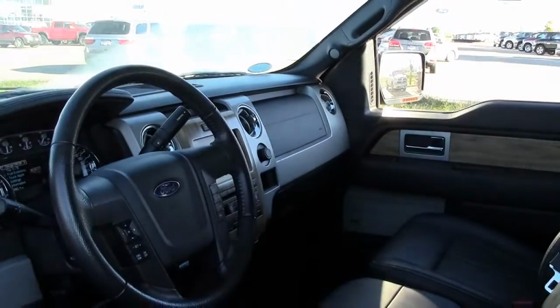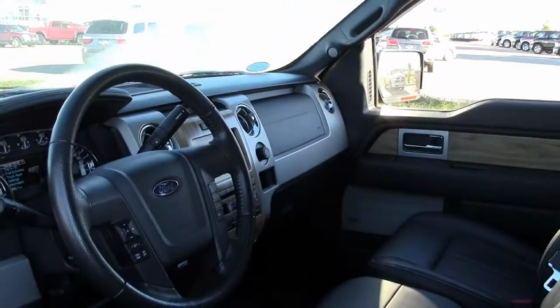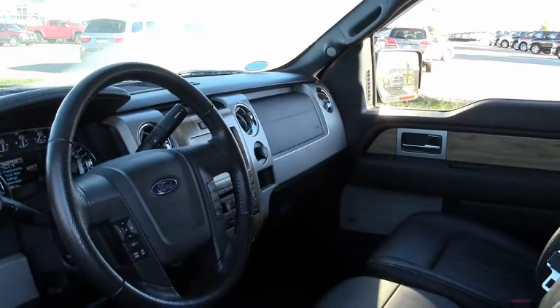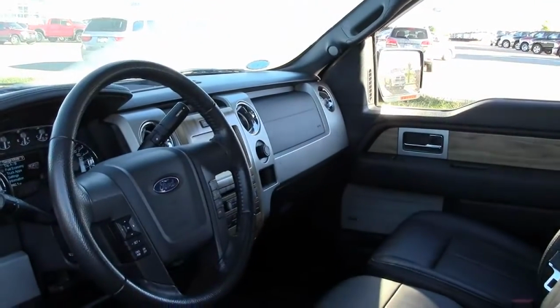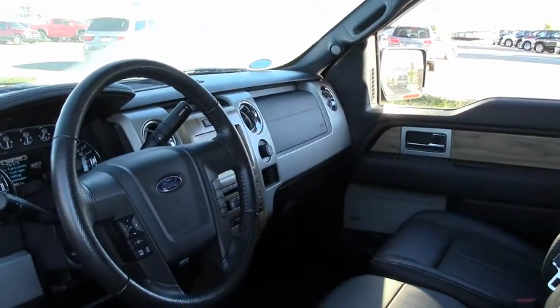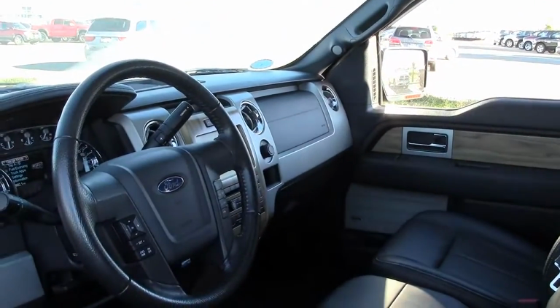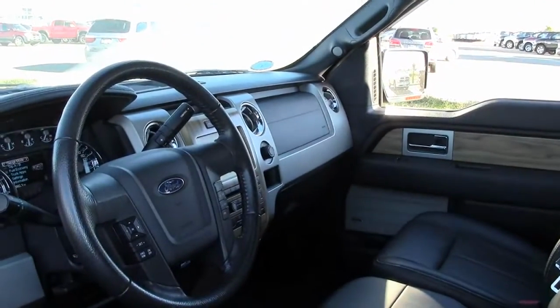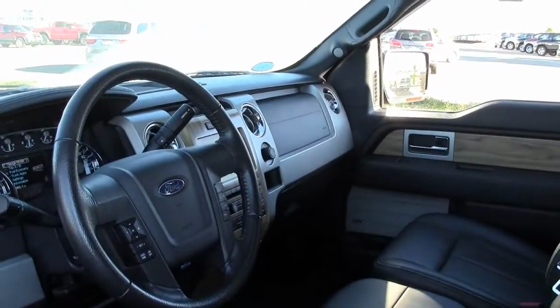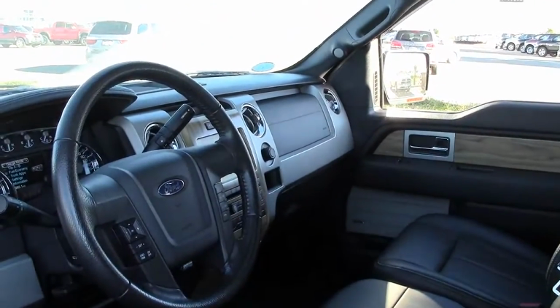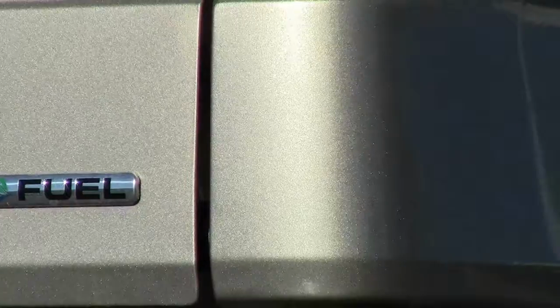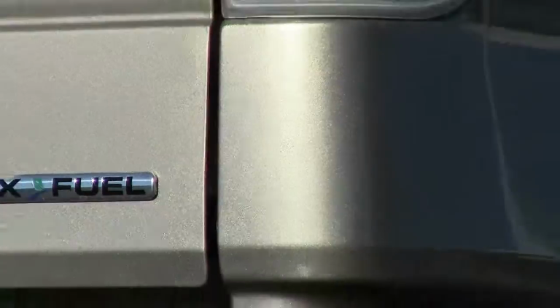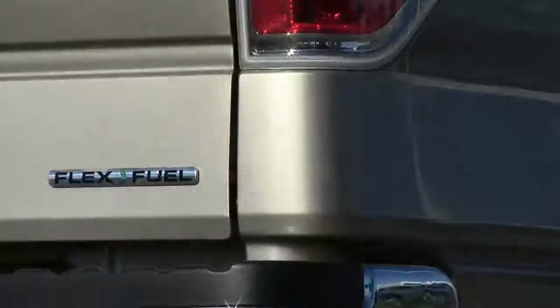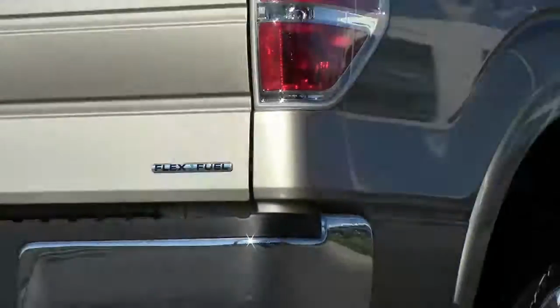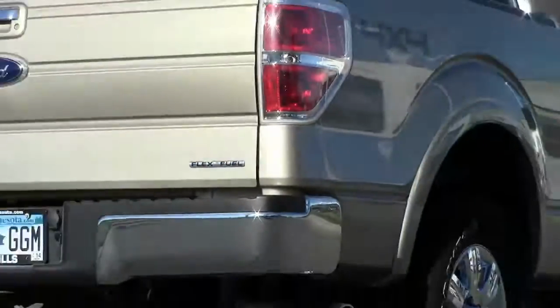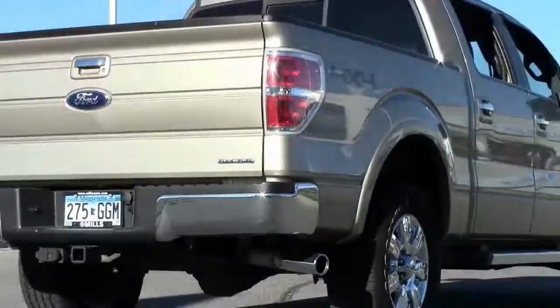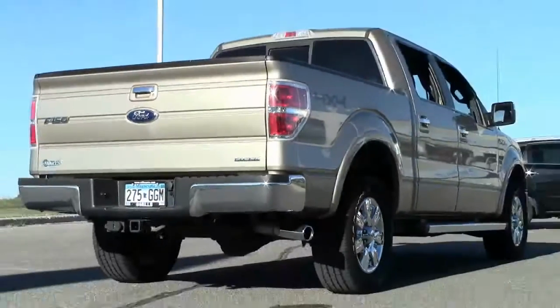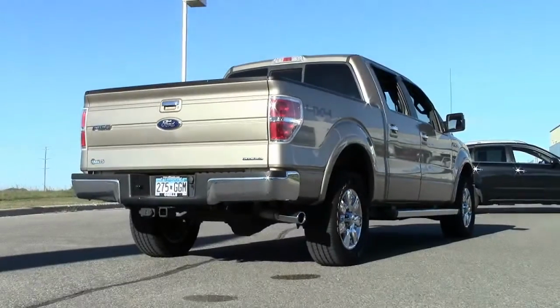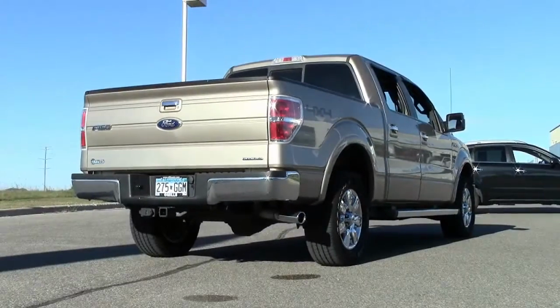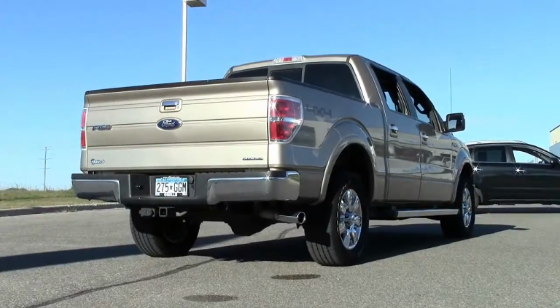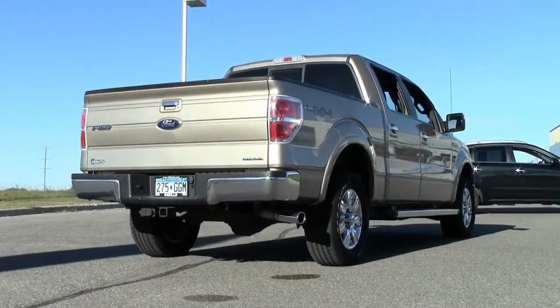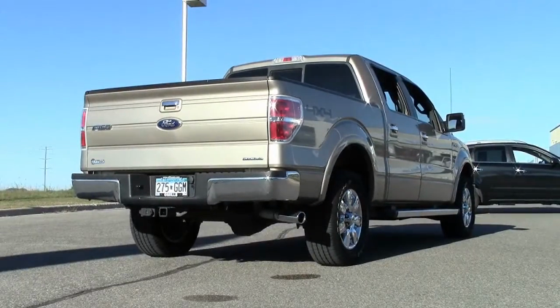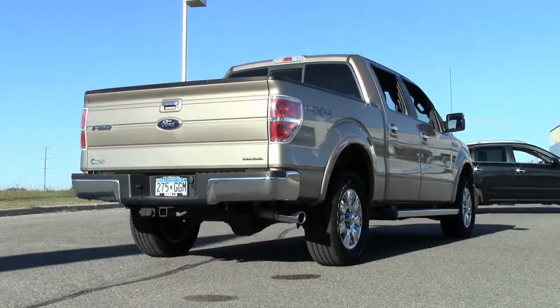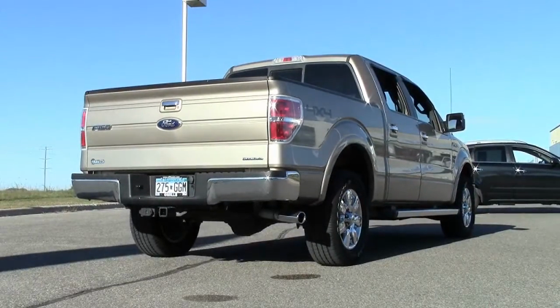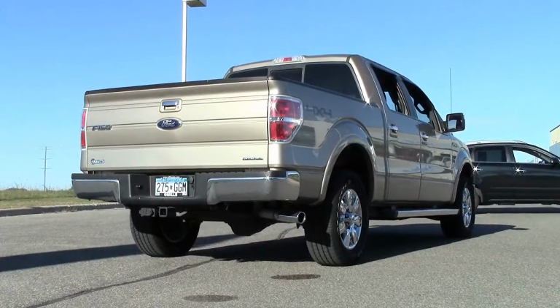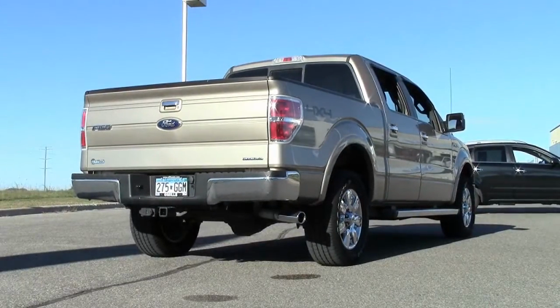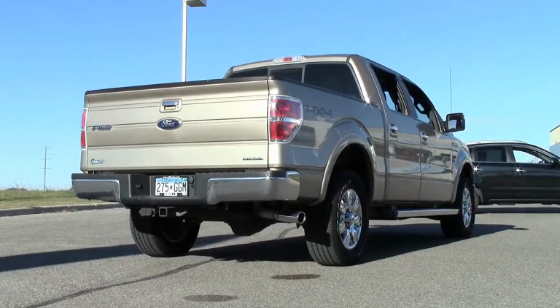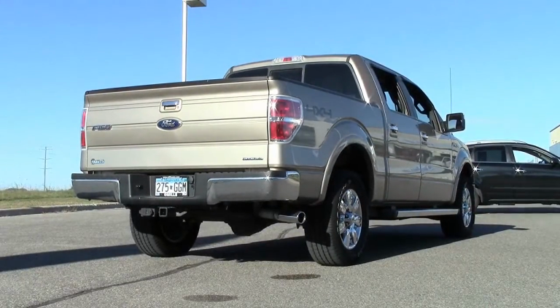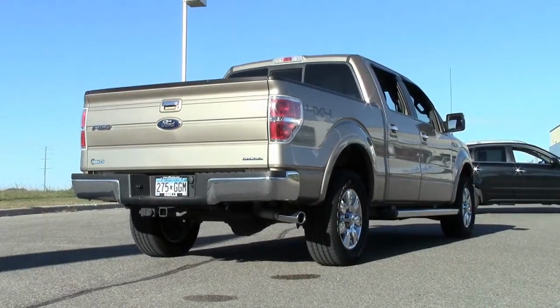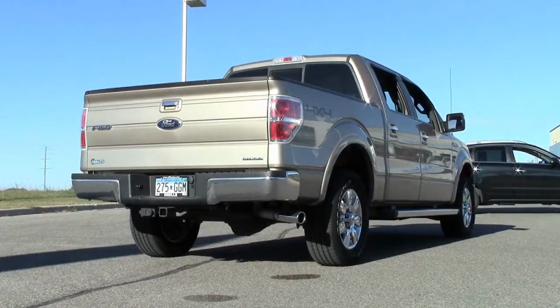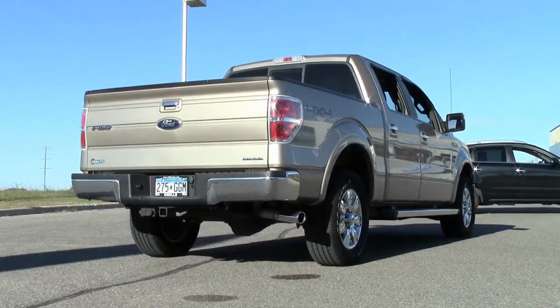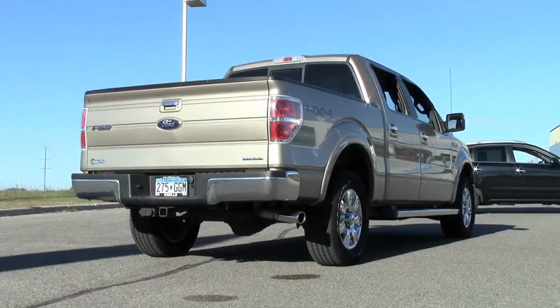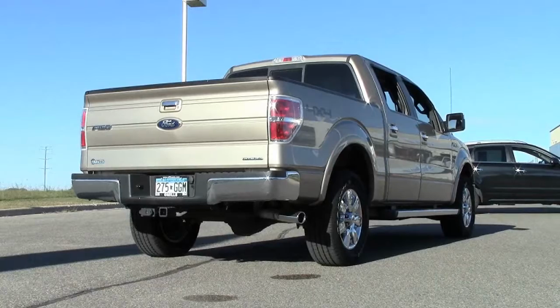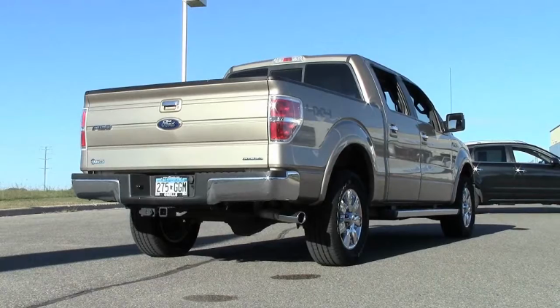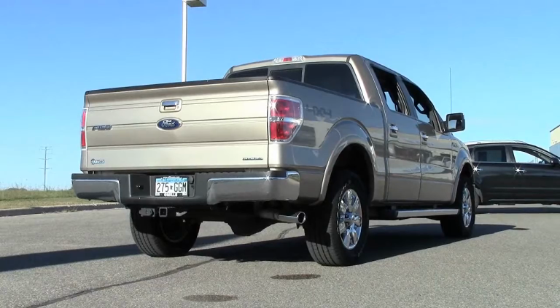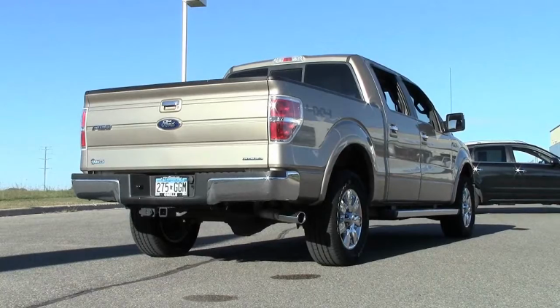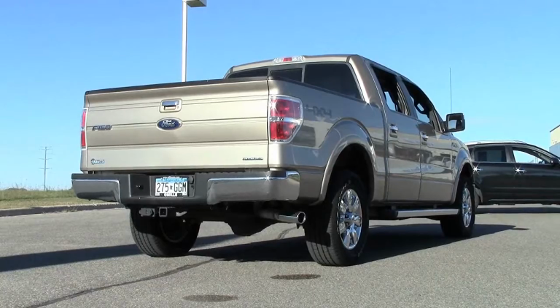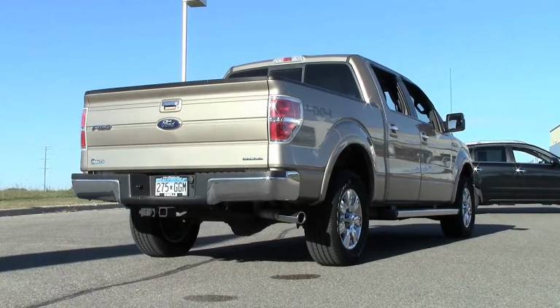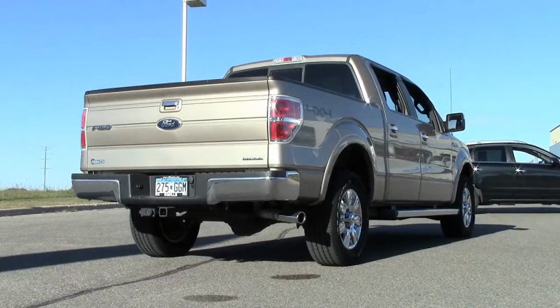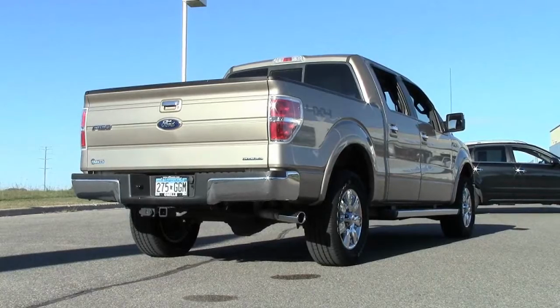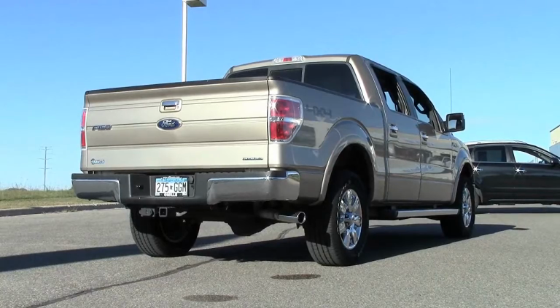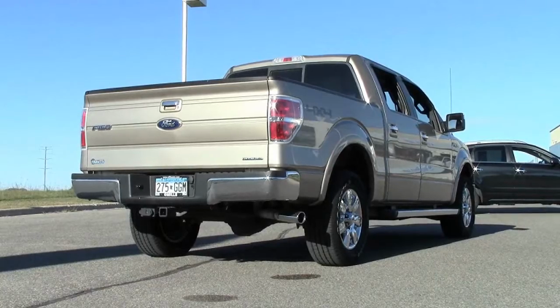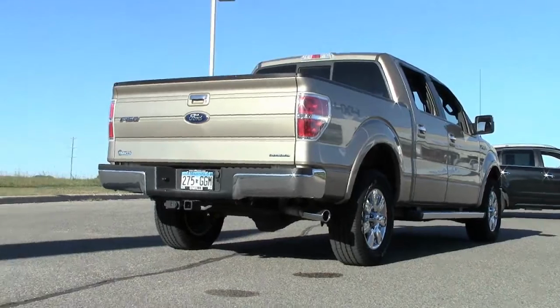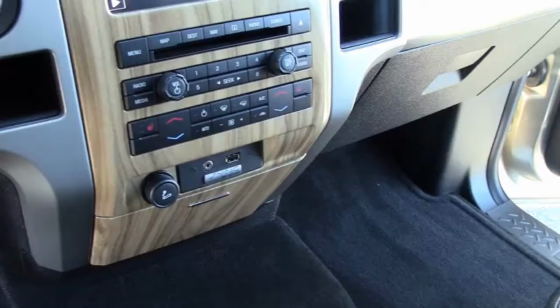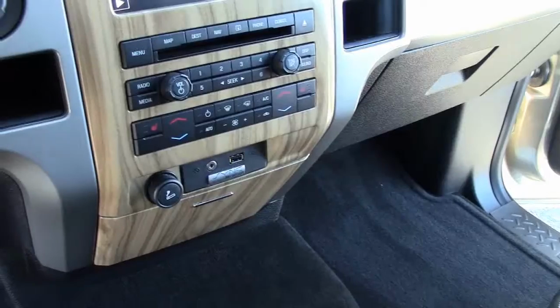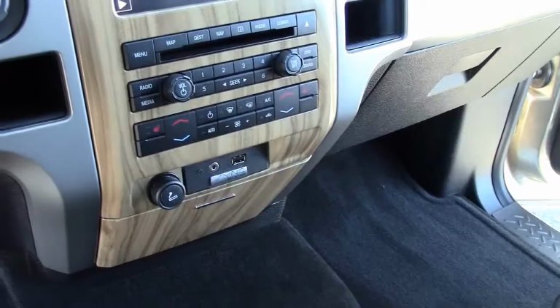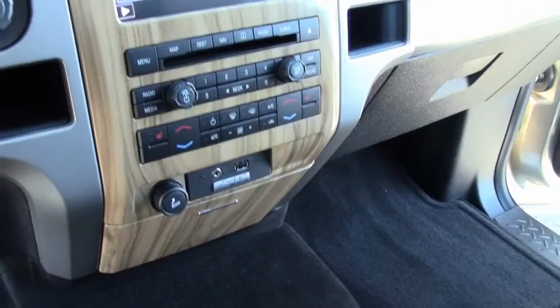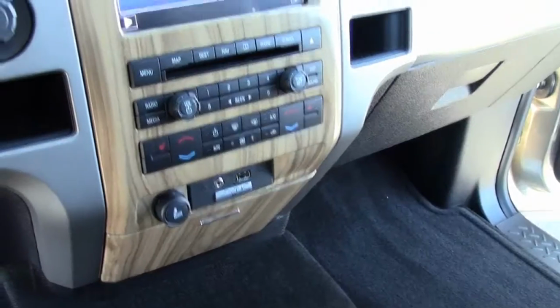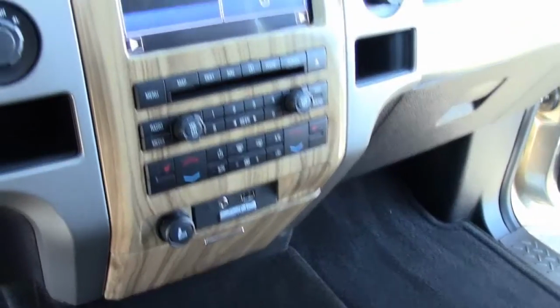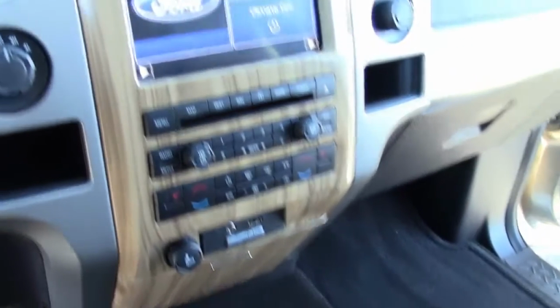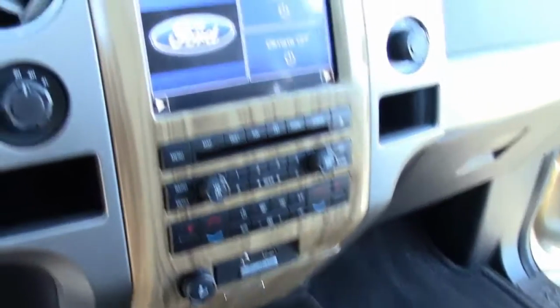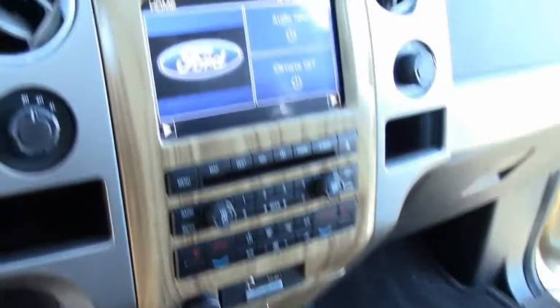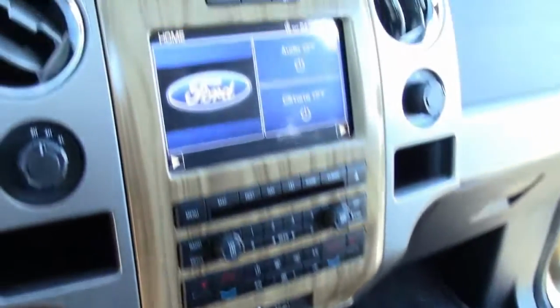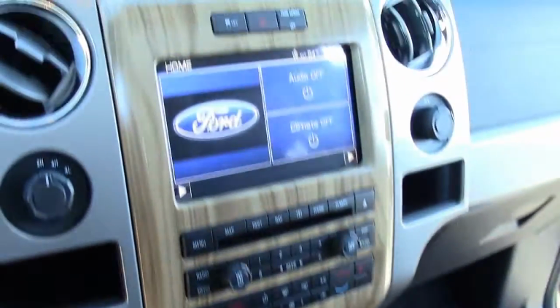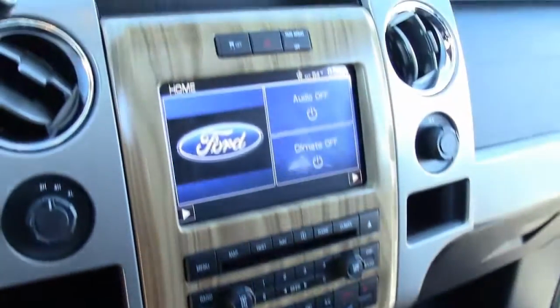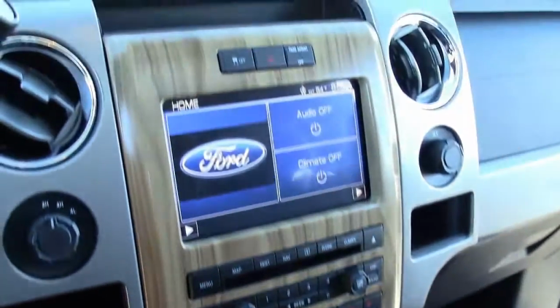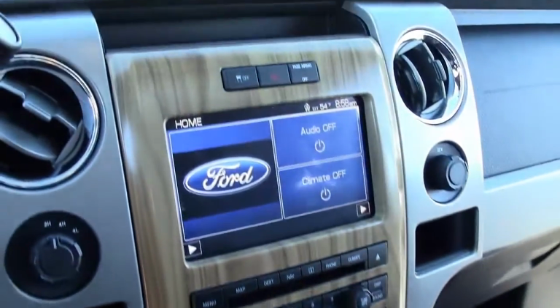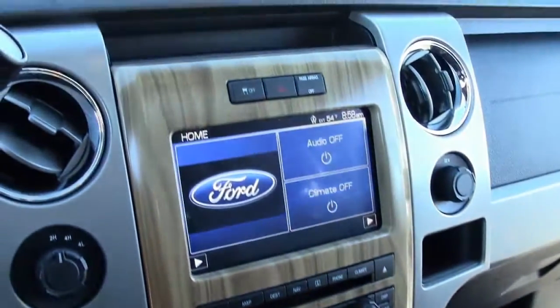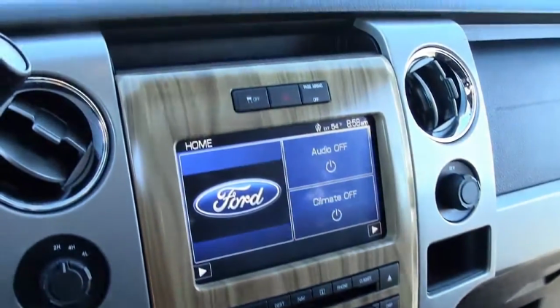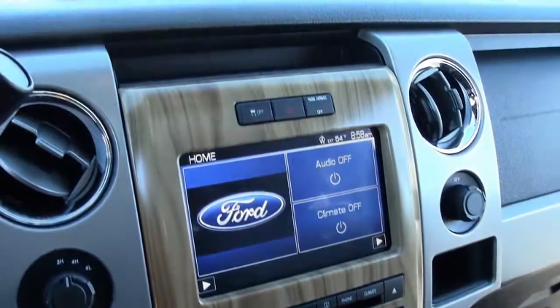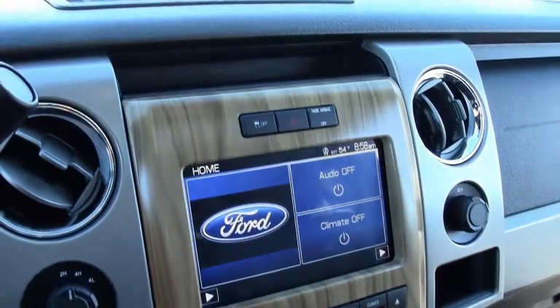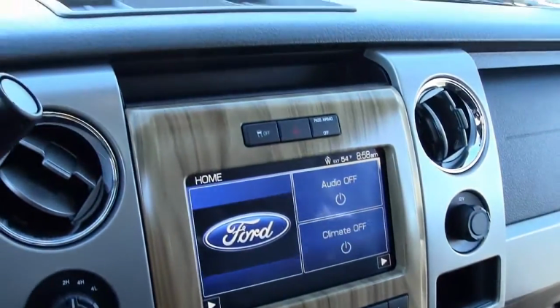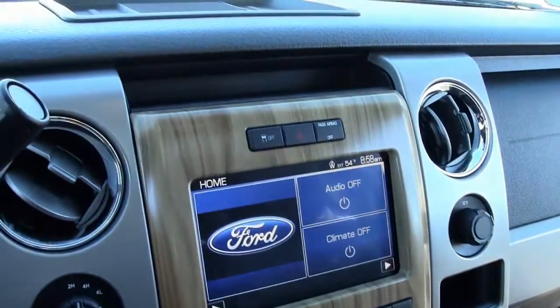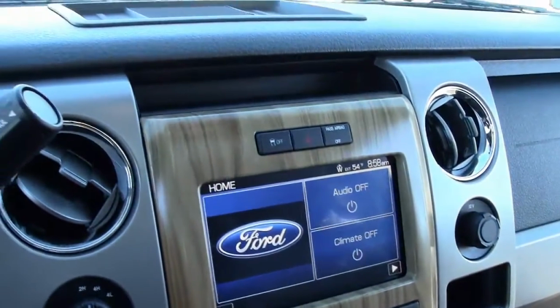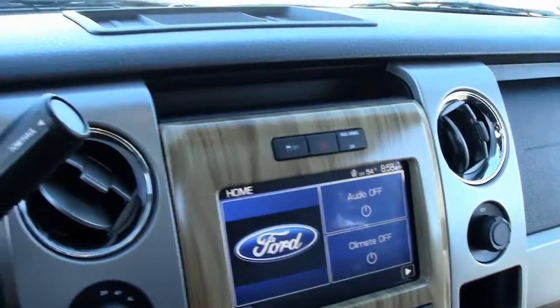The truck also features fog lamps, chrome grille trim, bumper, wheels, and sidesteps, a tow hitch, a moonroof, and of course Ford's optional 4-wheel drive package.